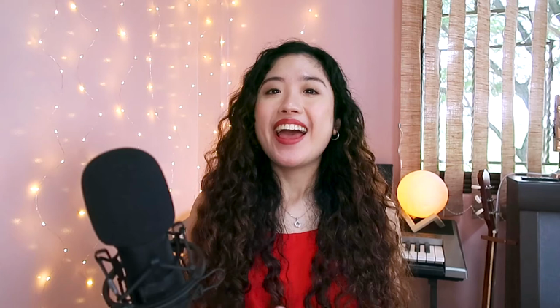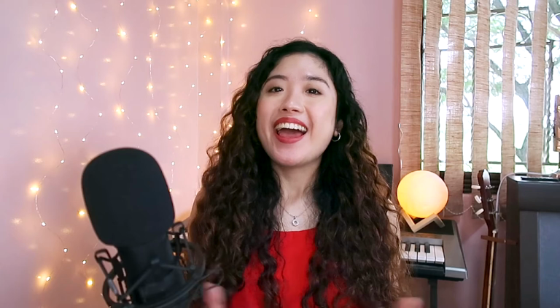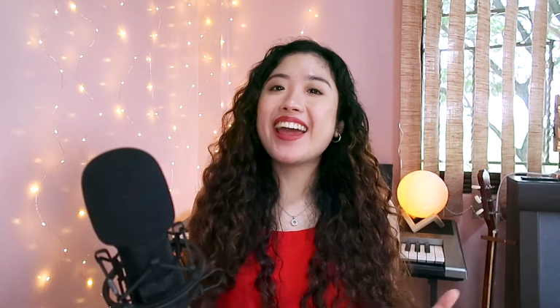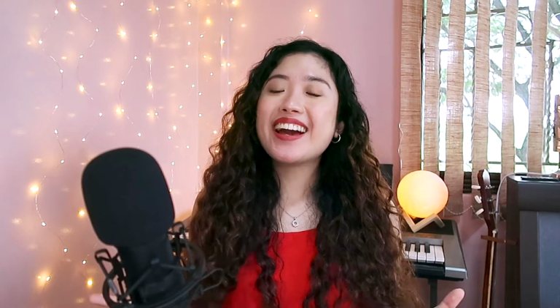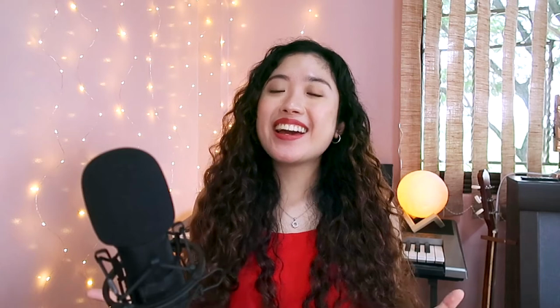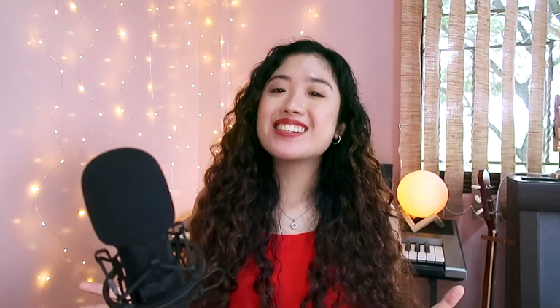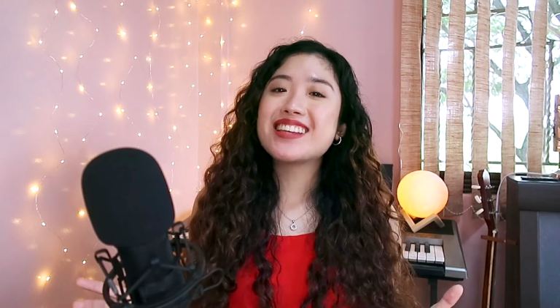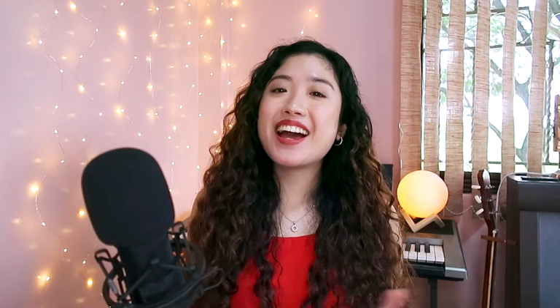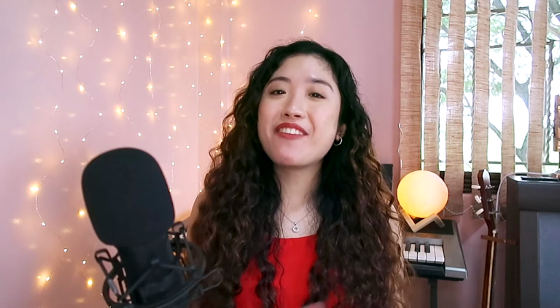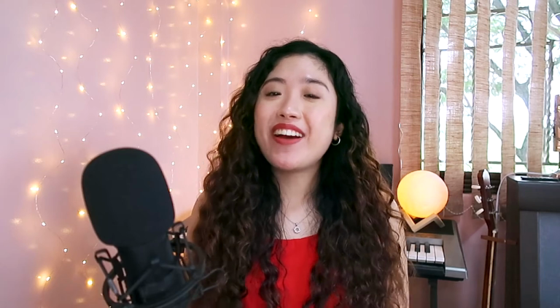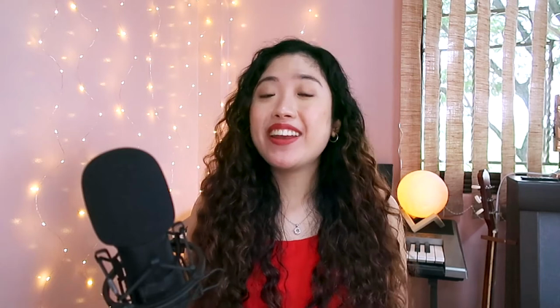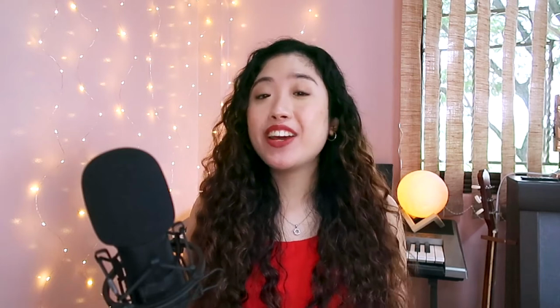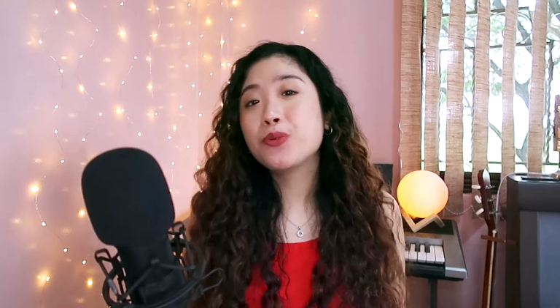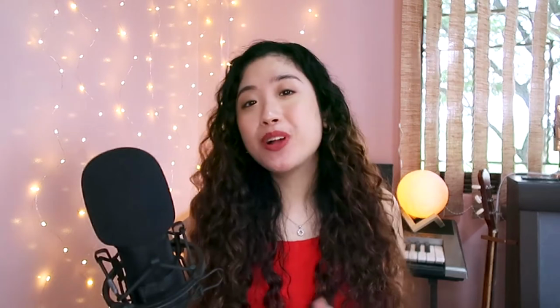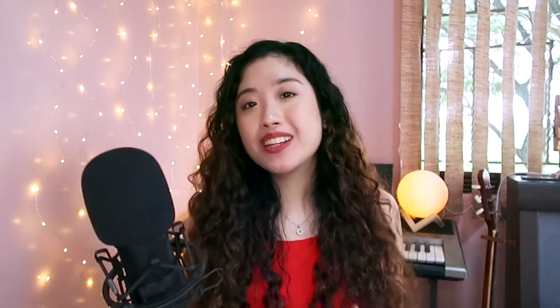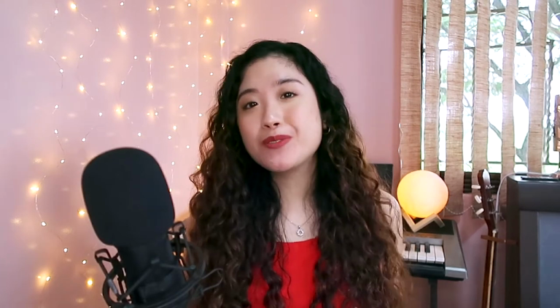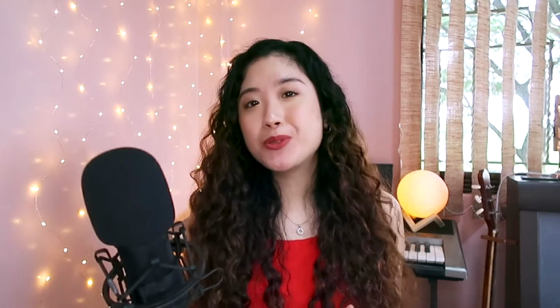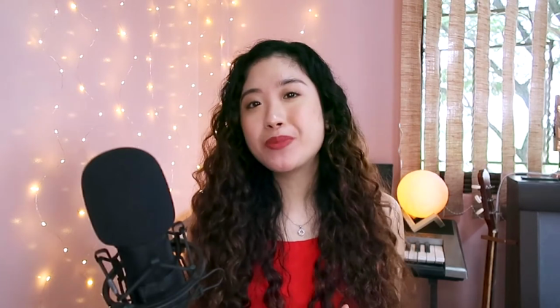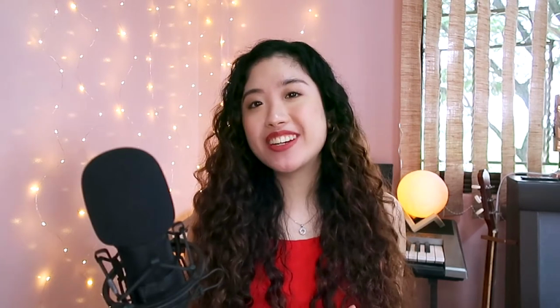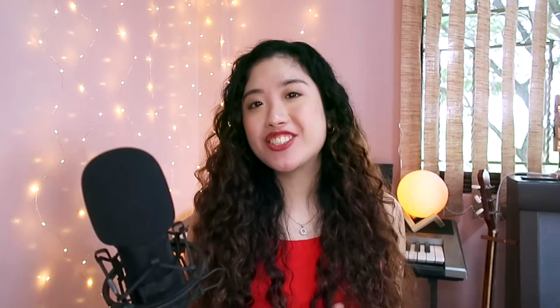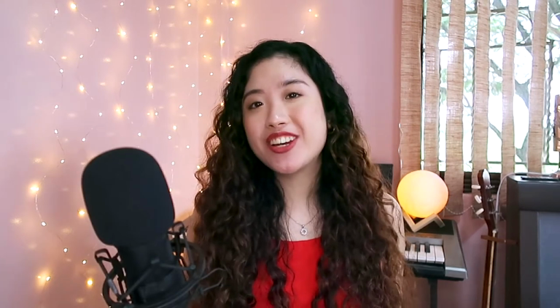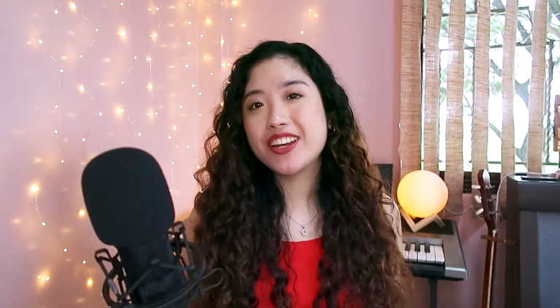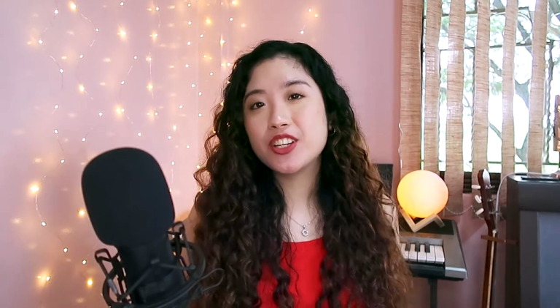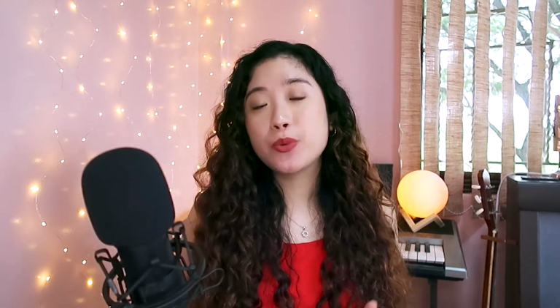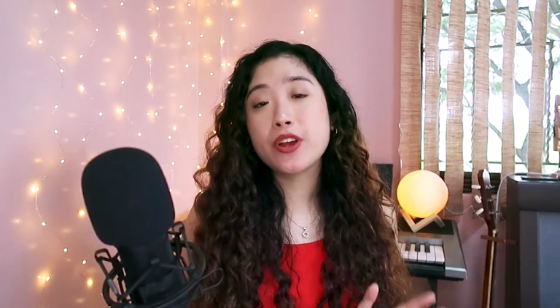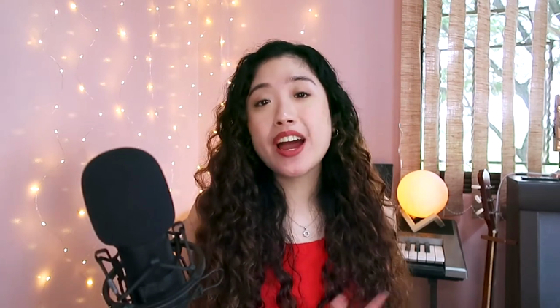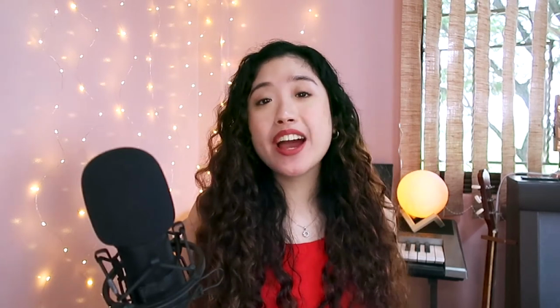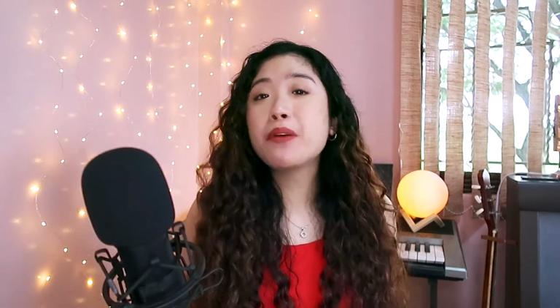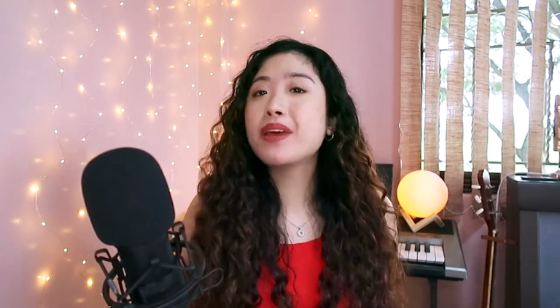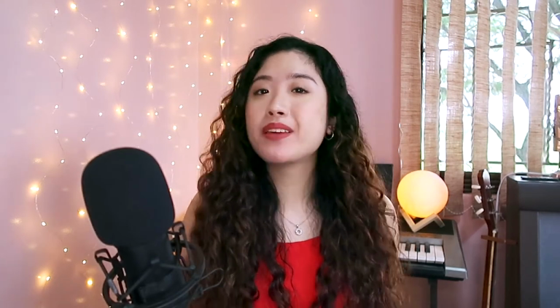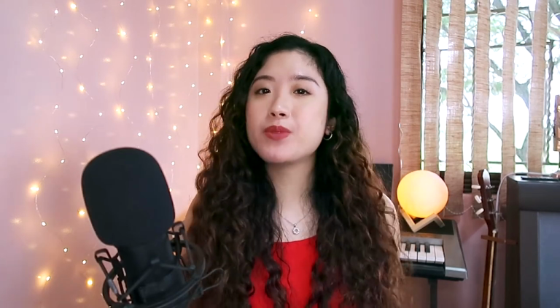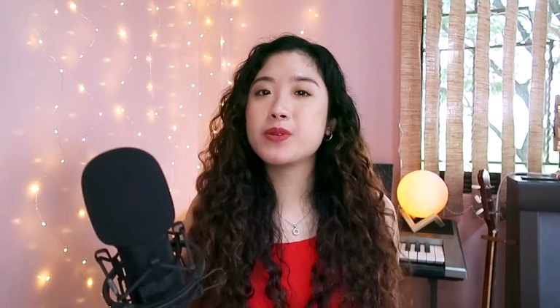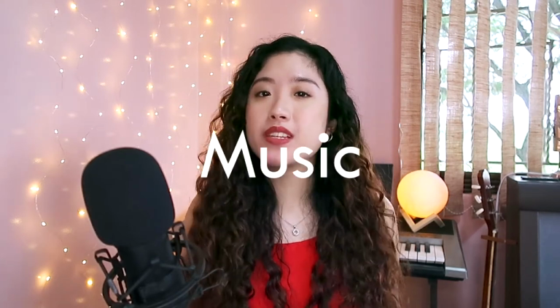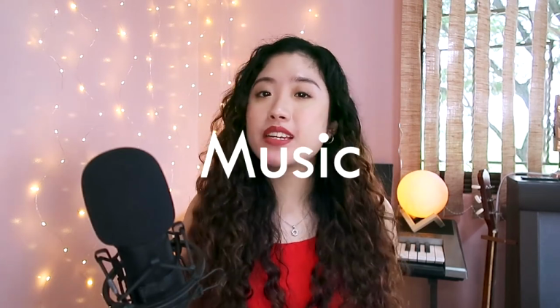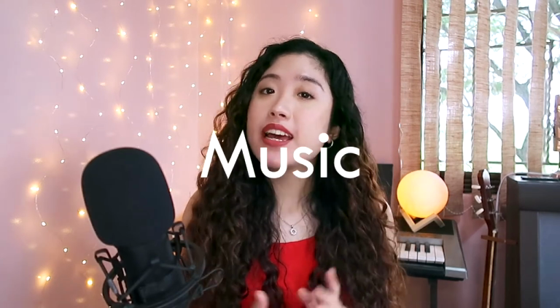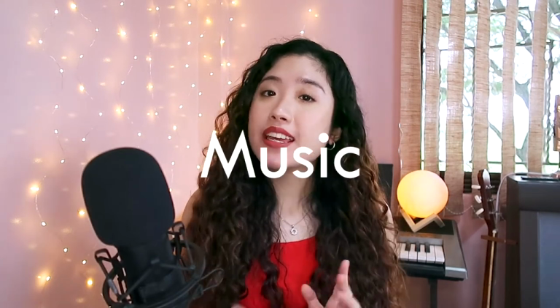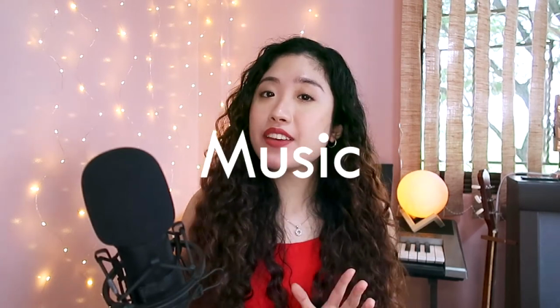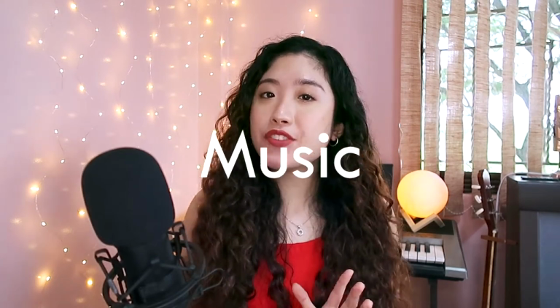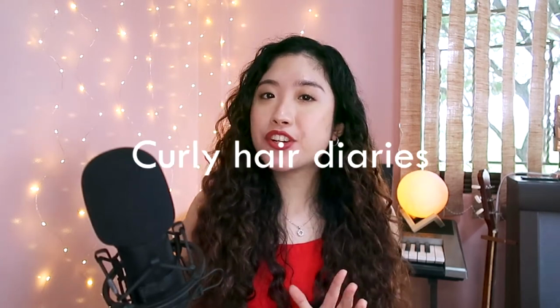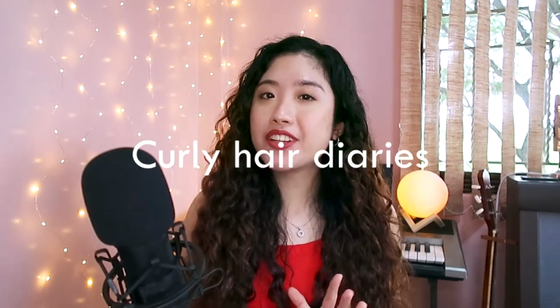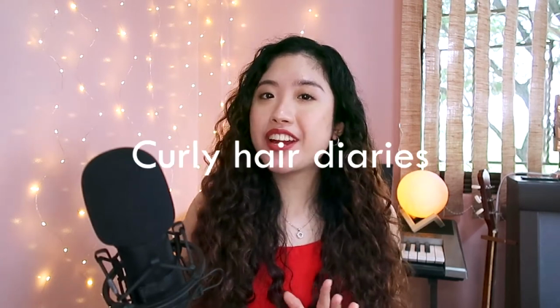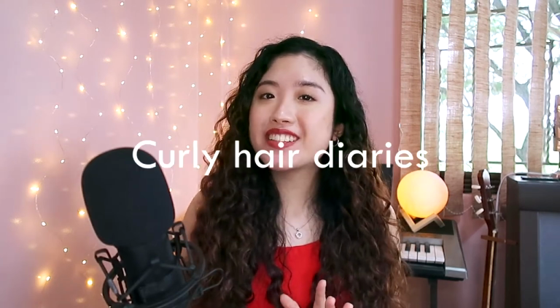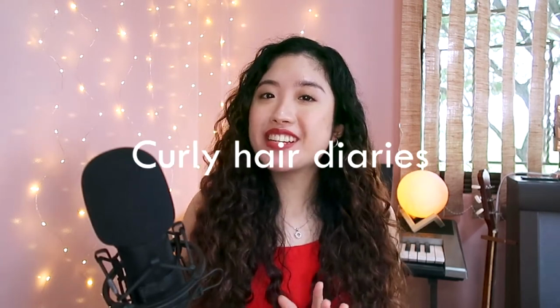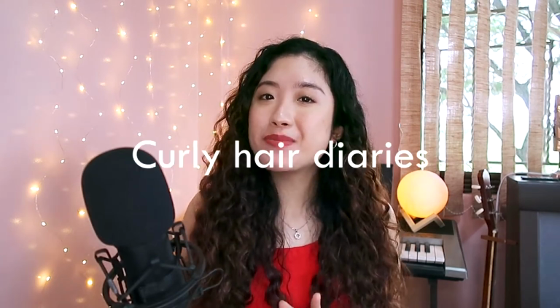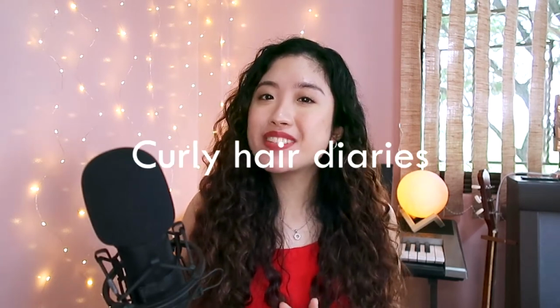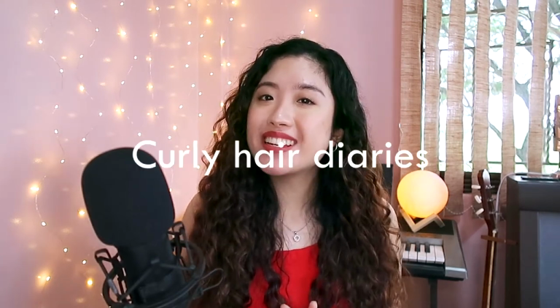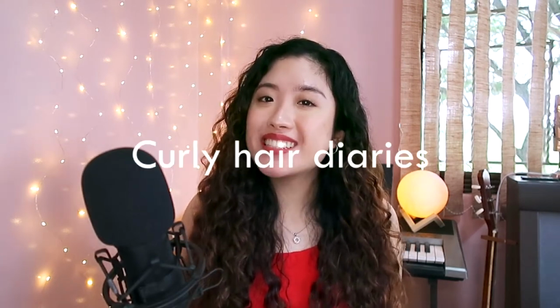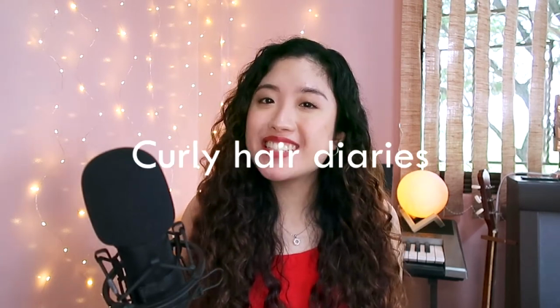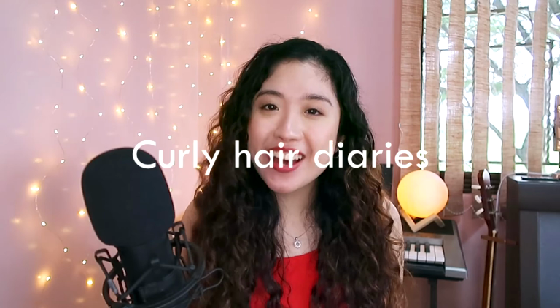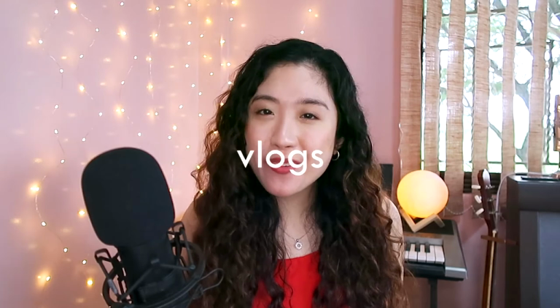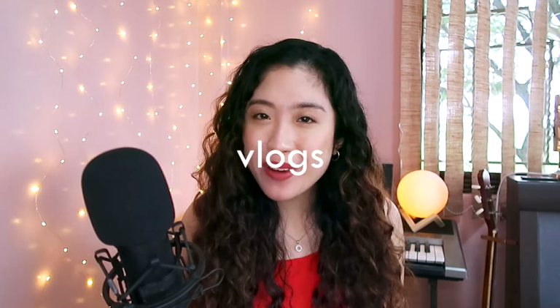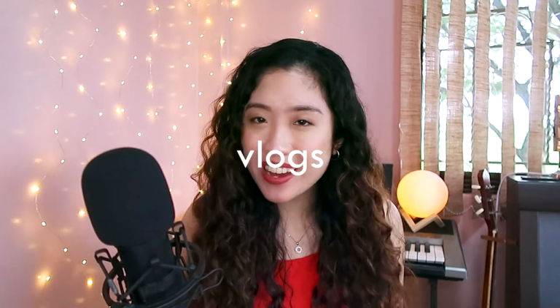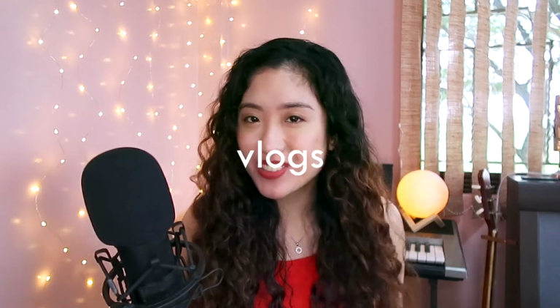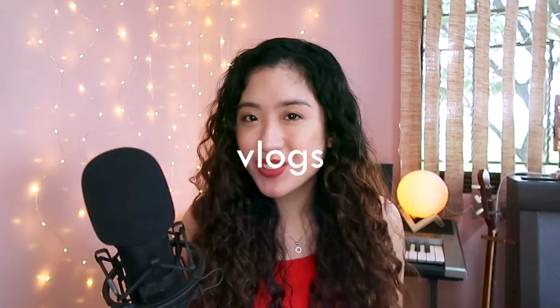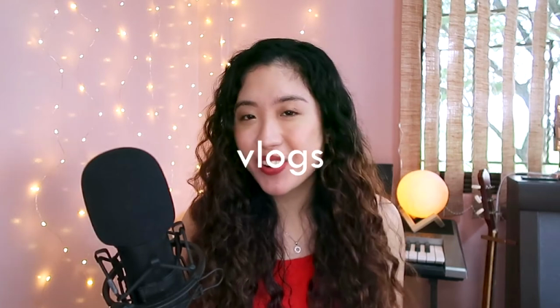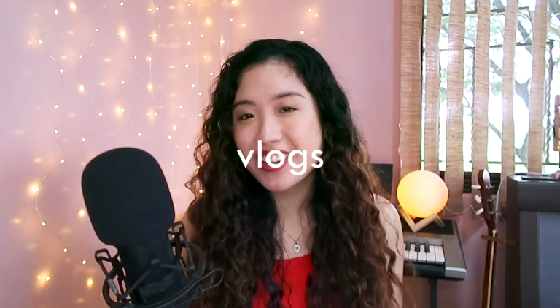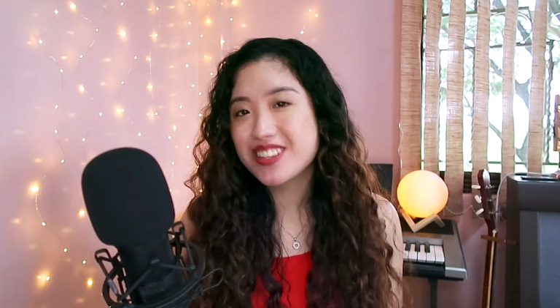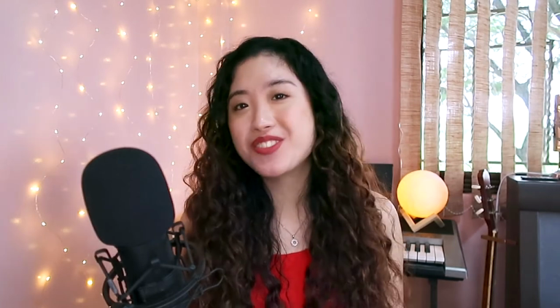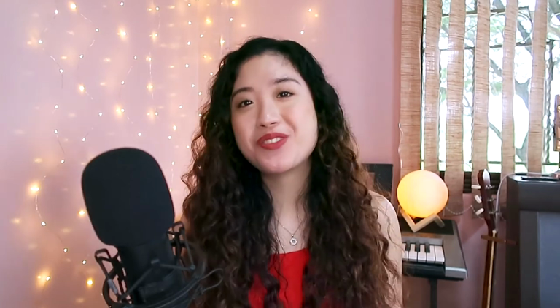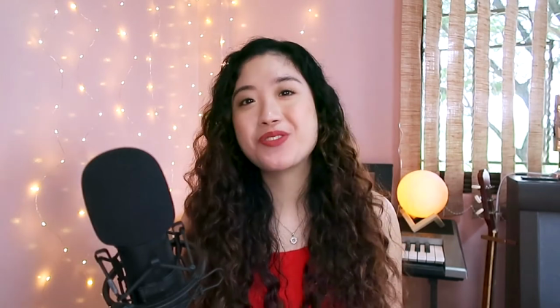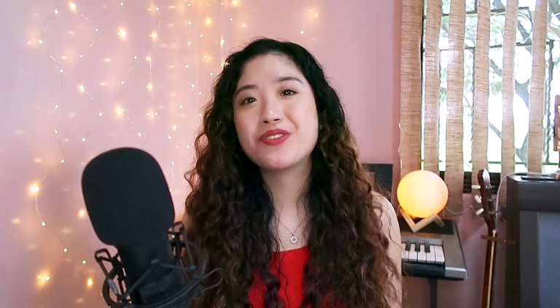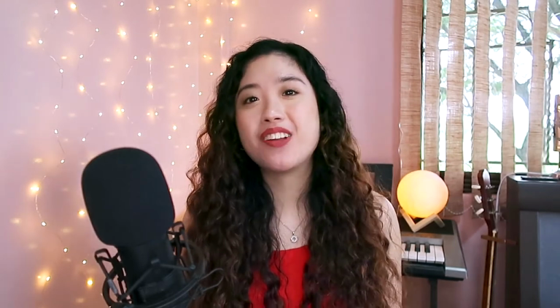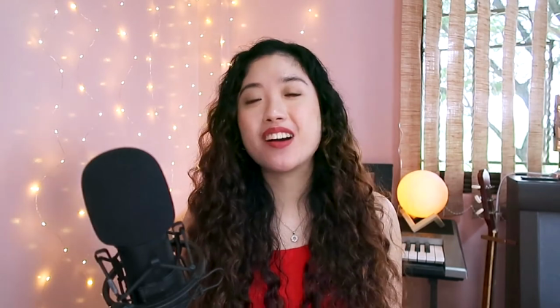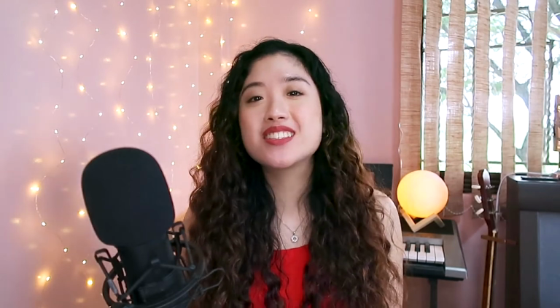Hey guys, I'm Anna and welcome to my channel where I make music, give curly hair tips, and tell my stories through vlogs.